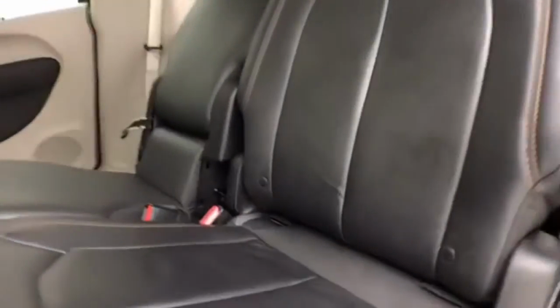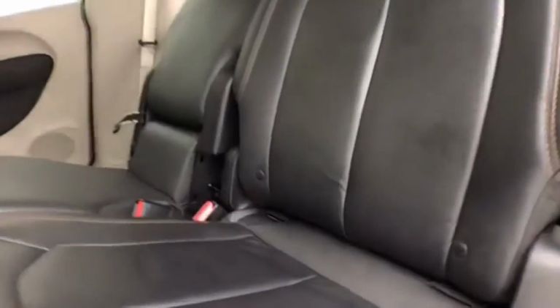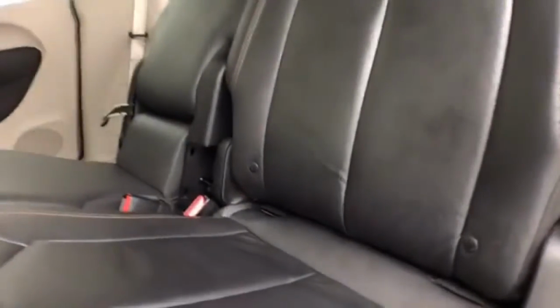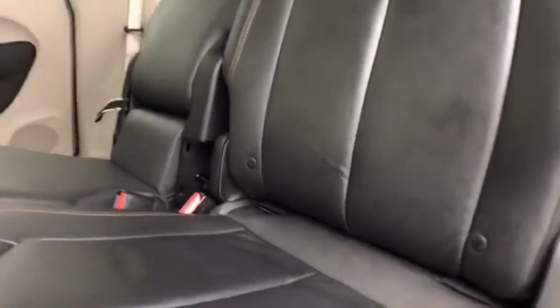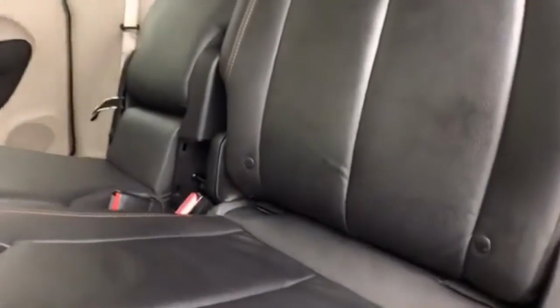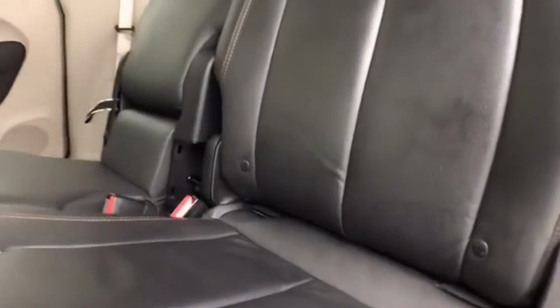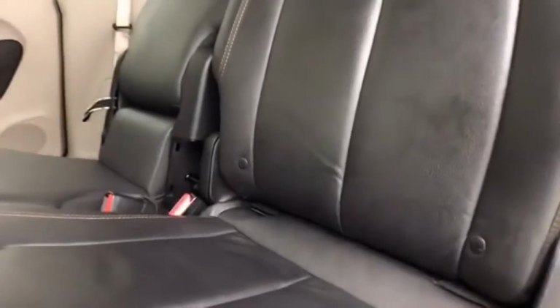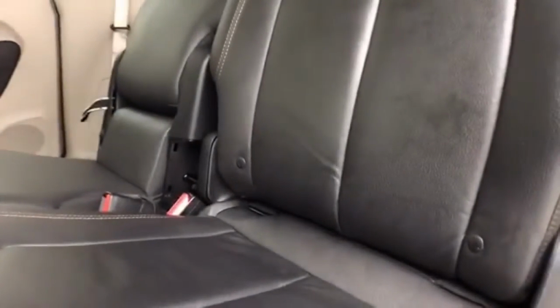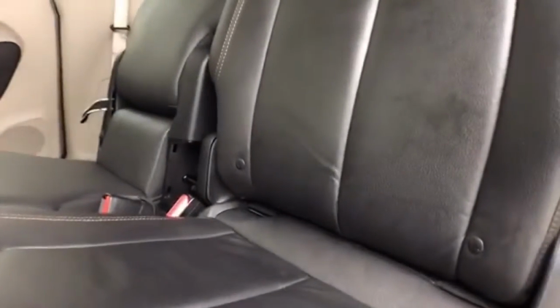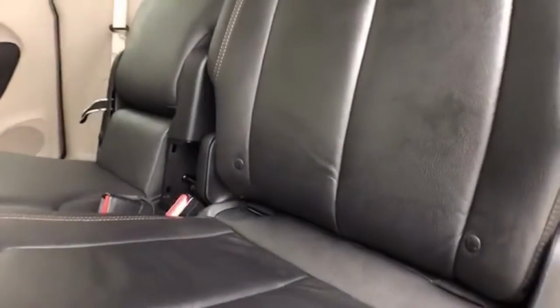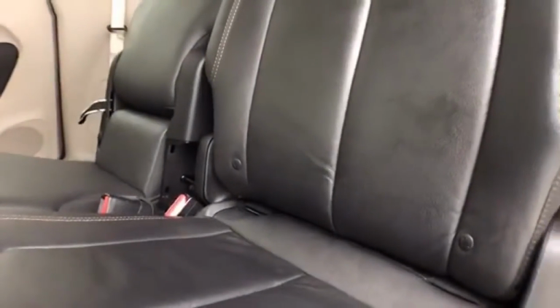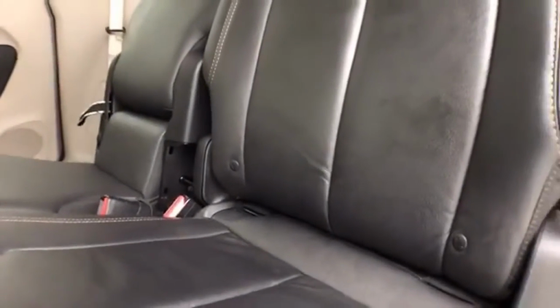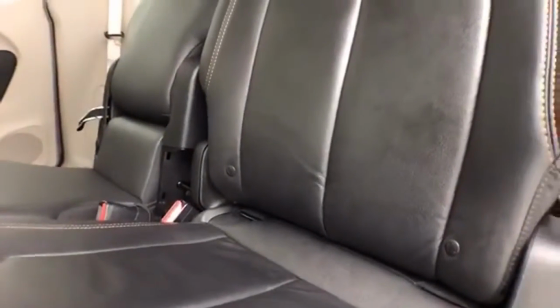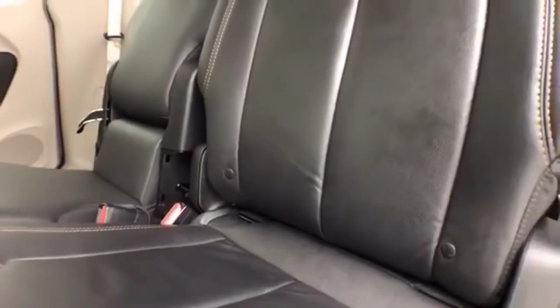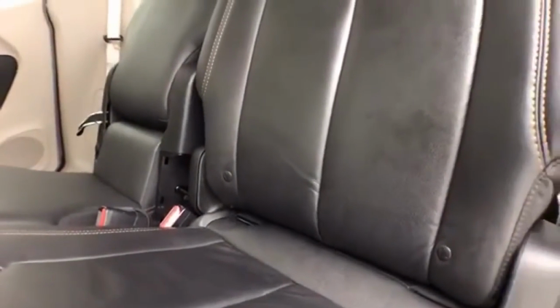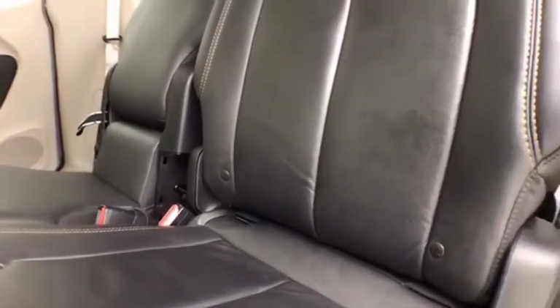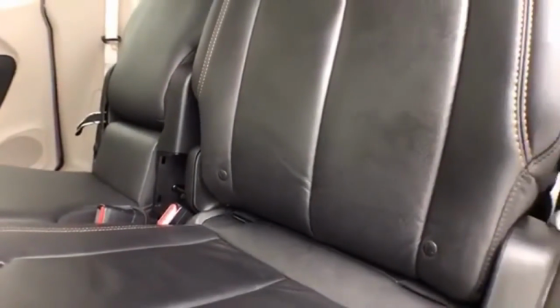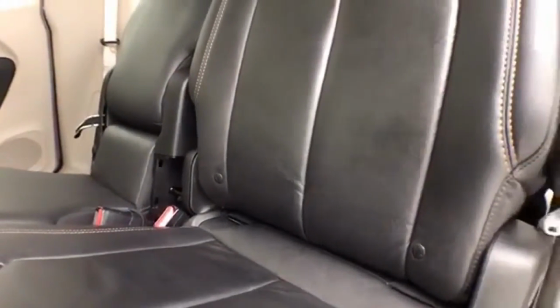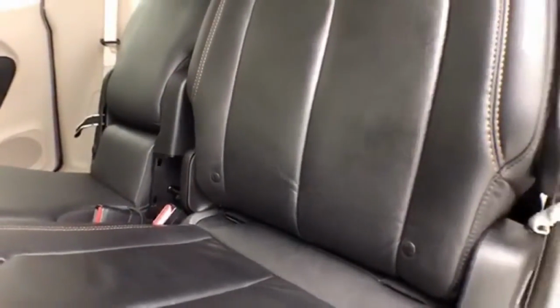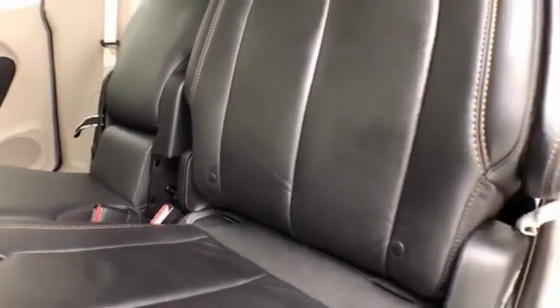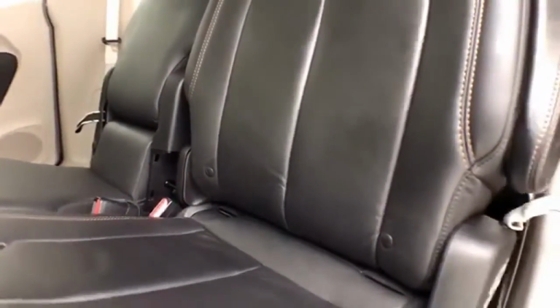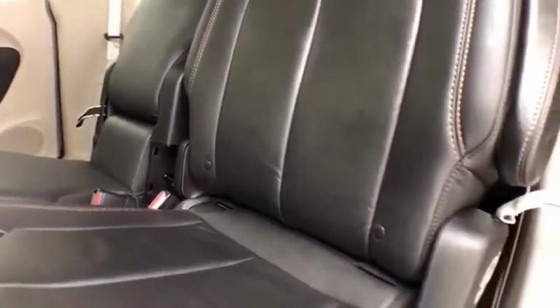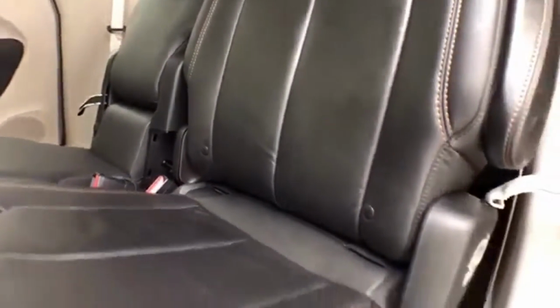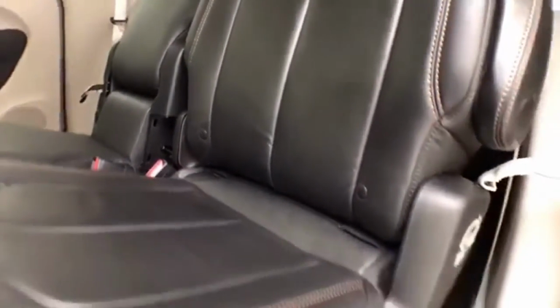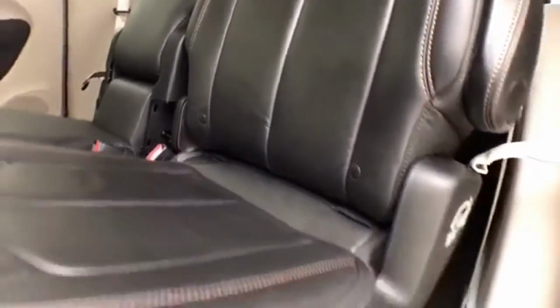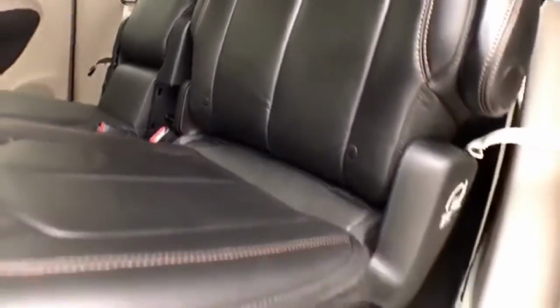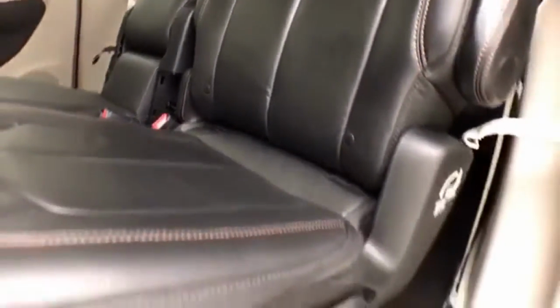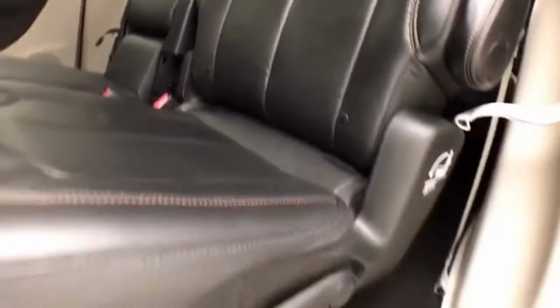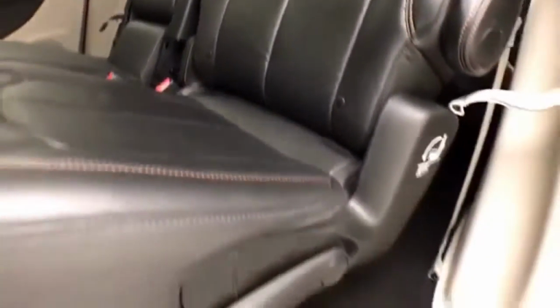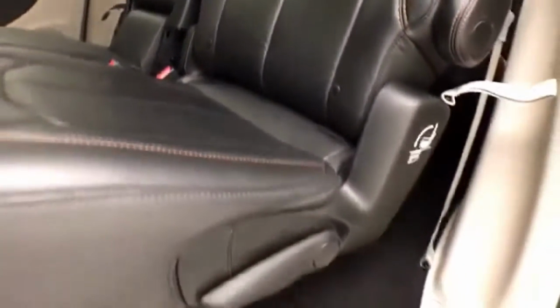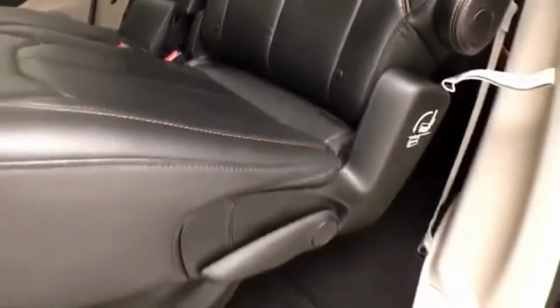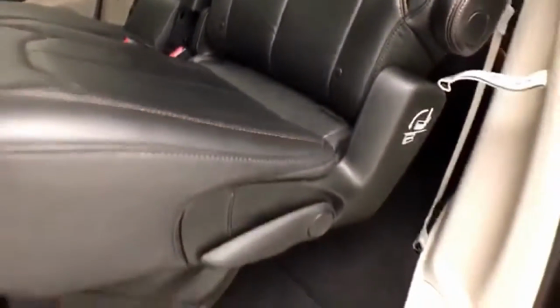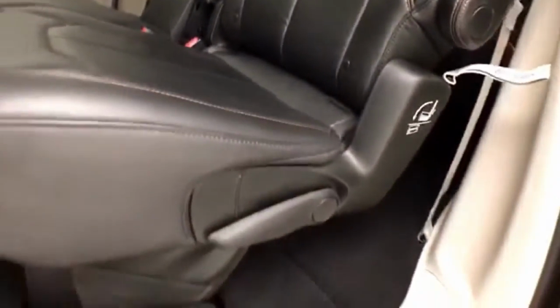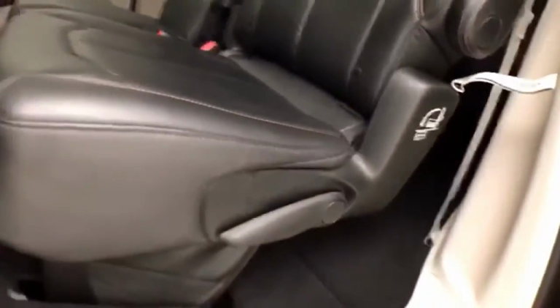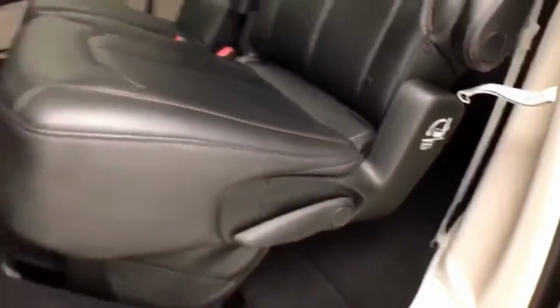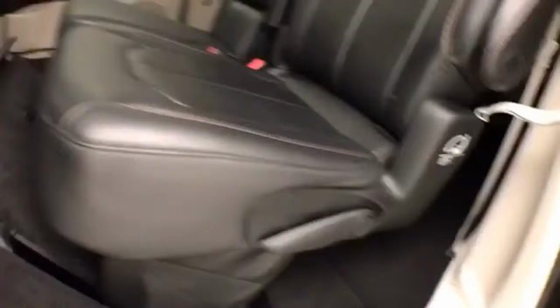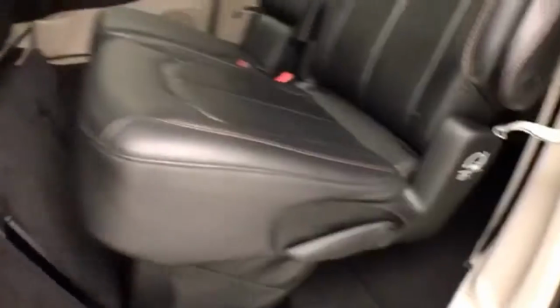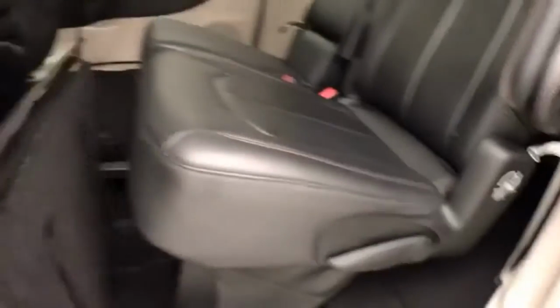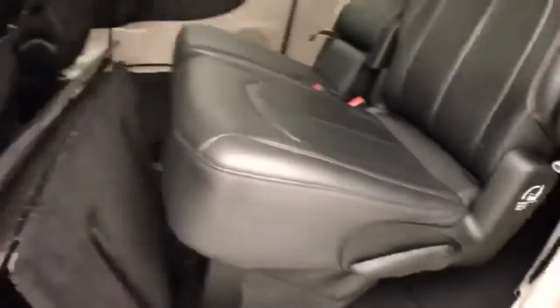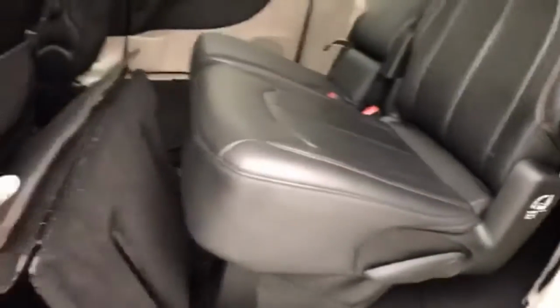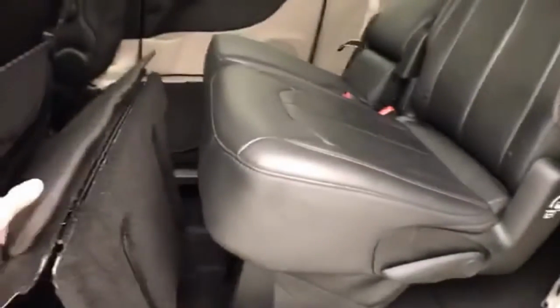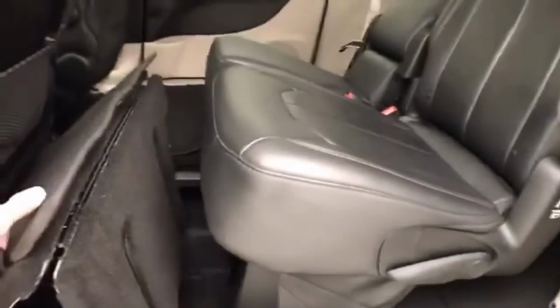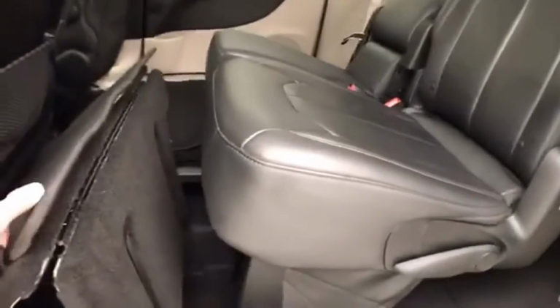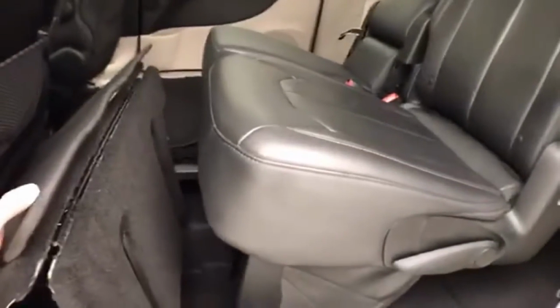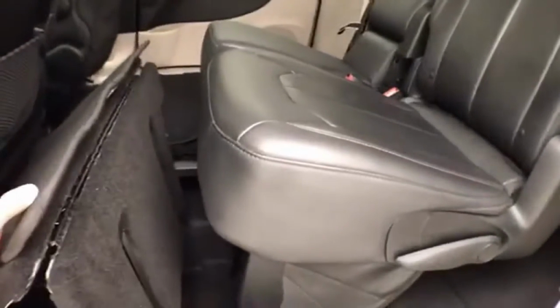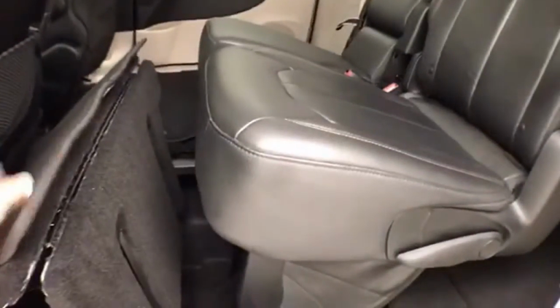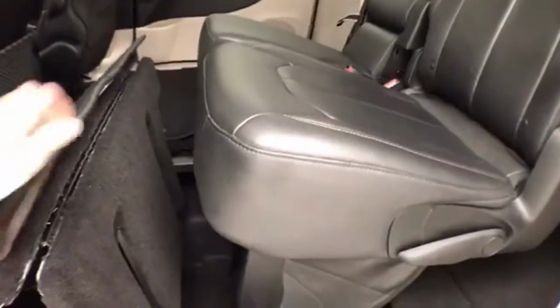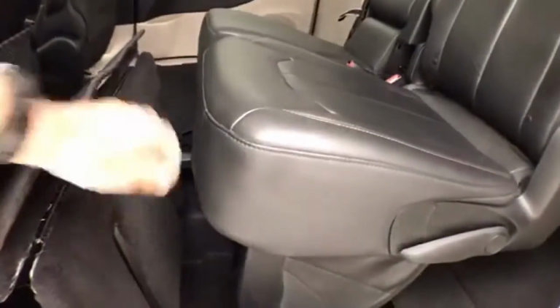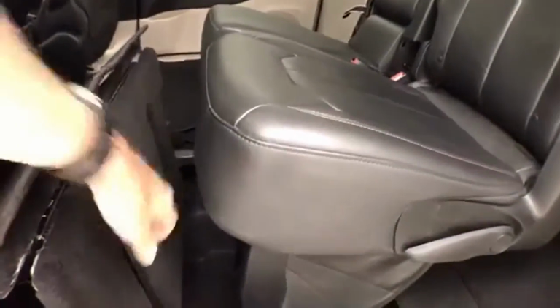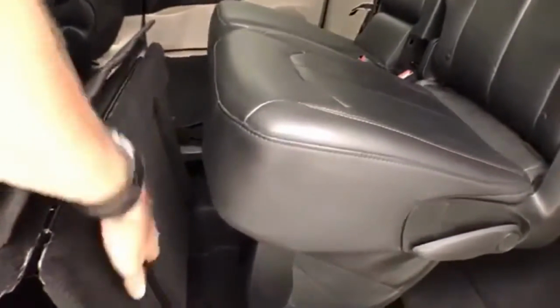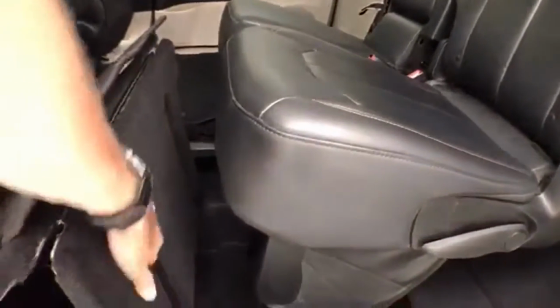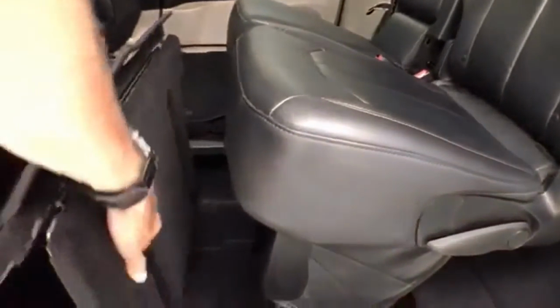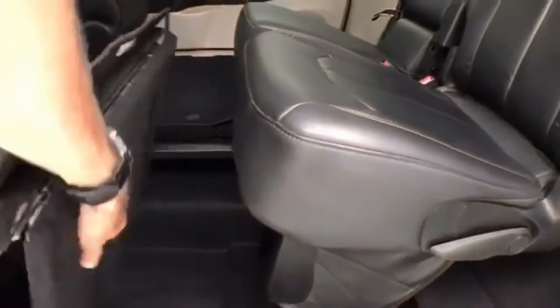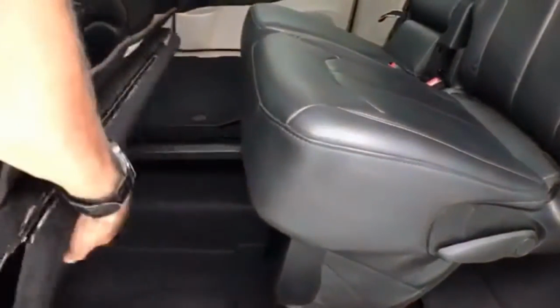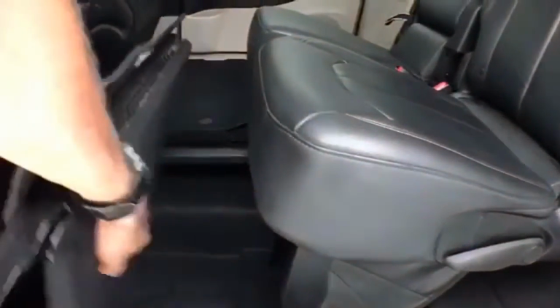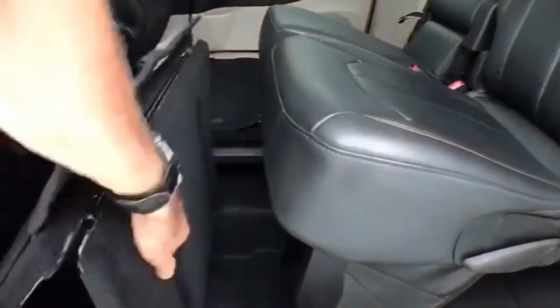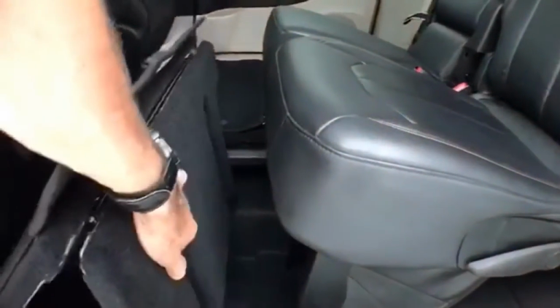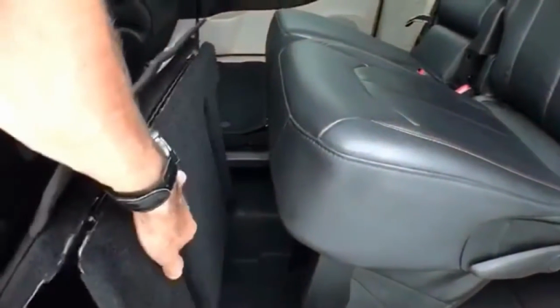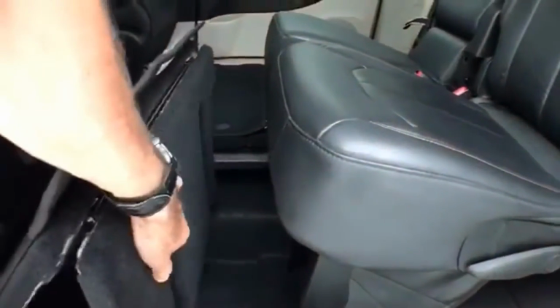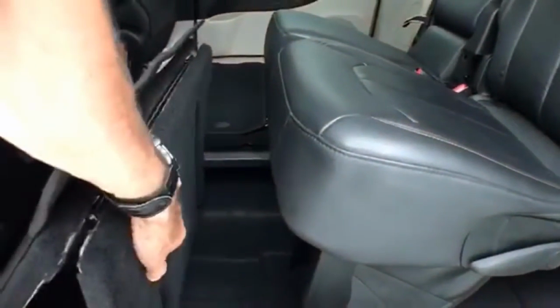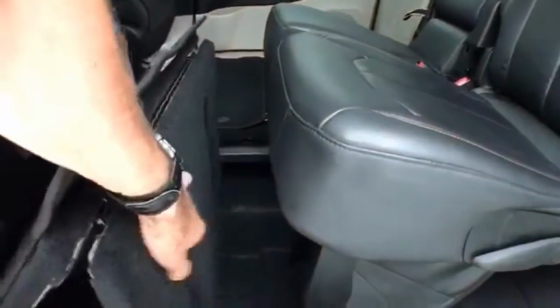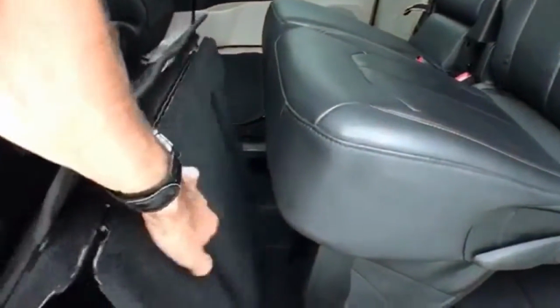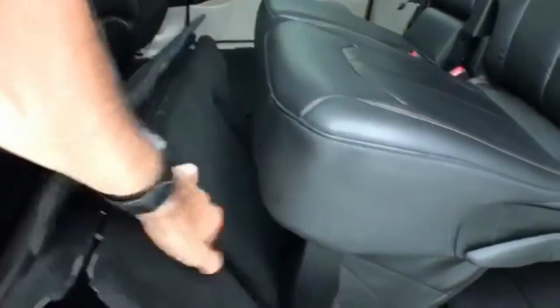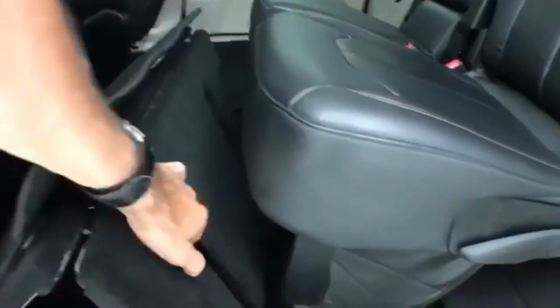There are hooks in the seats for a latch system to keep child seats completely secure. When the seats are in the upright position, you have all the additional storage space below.